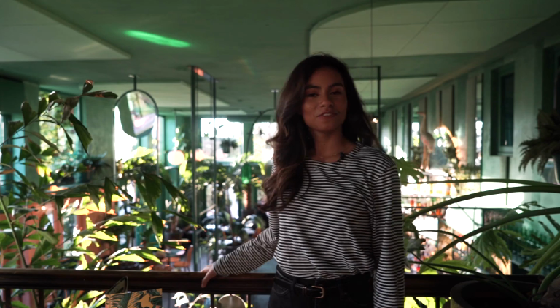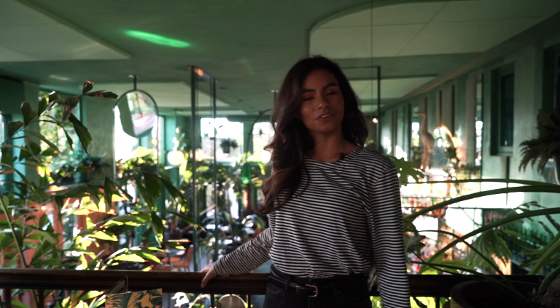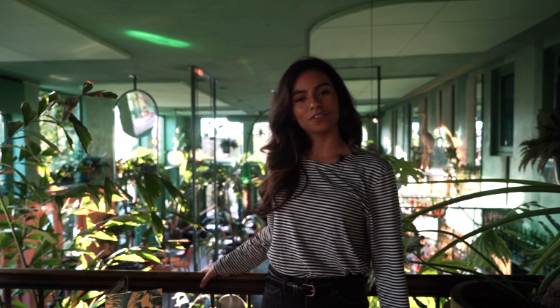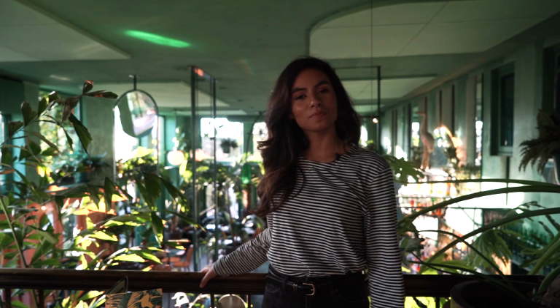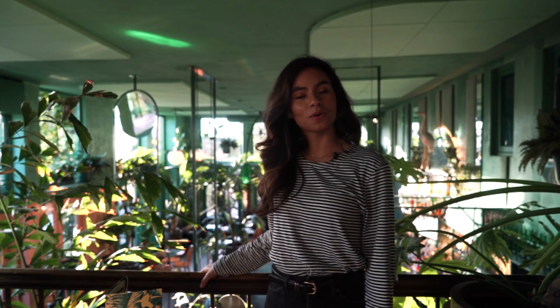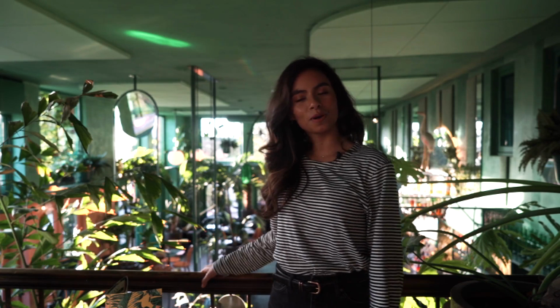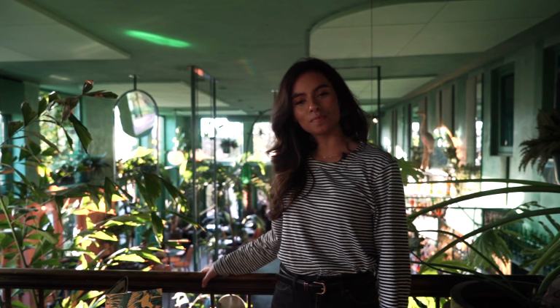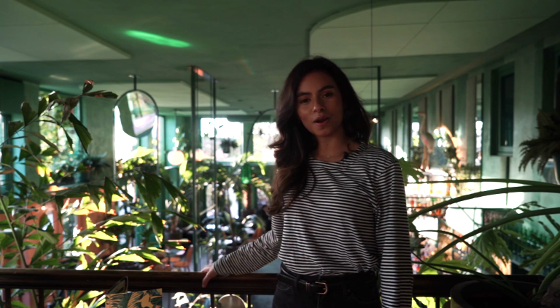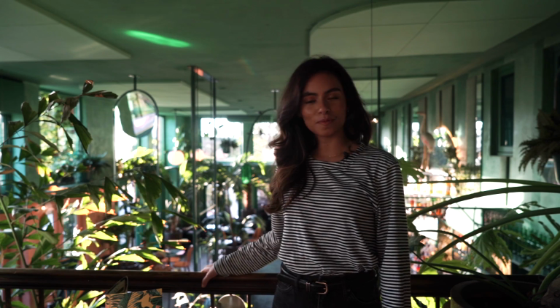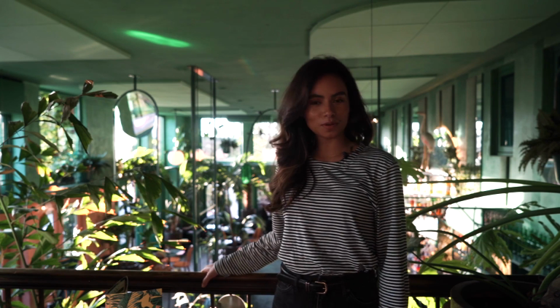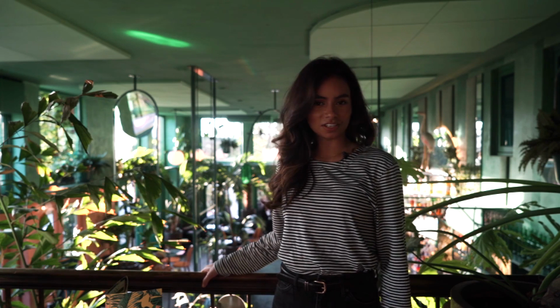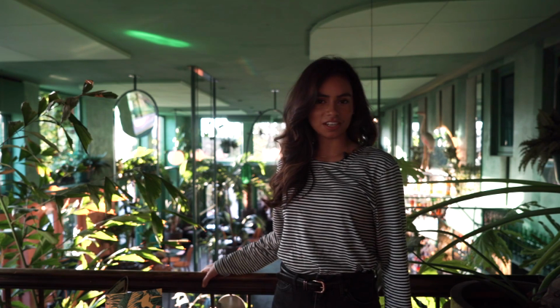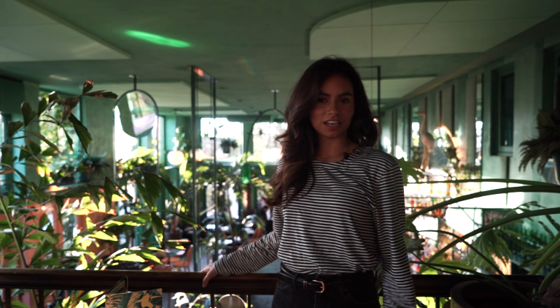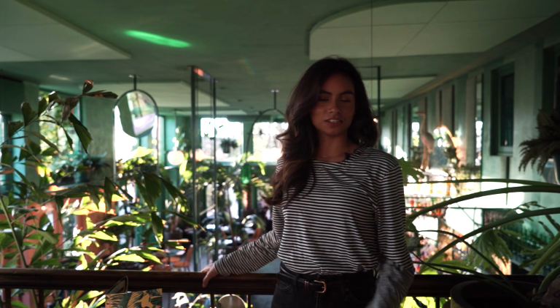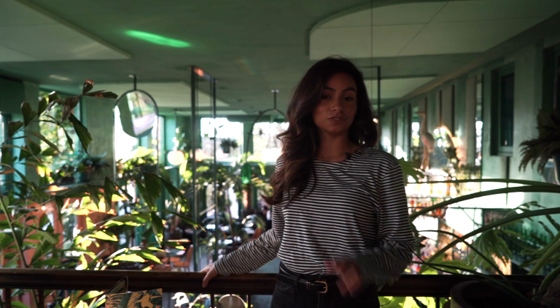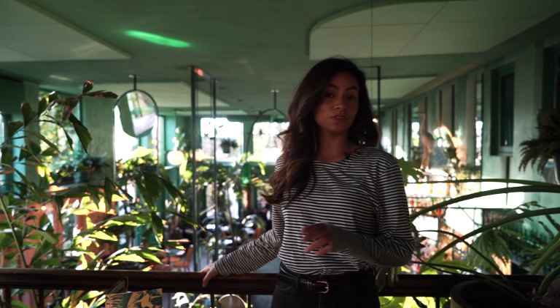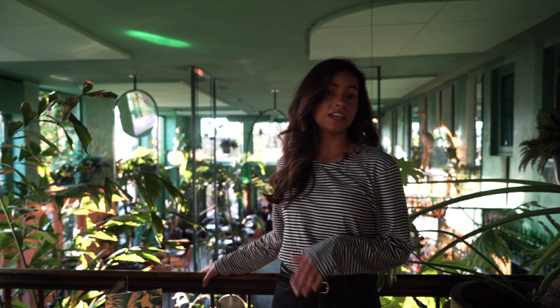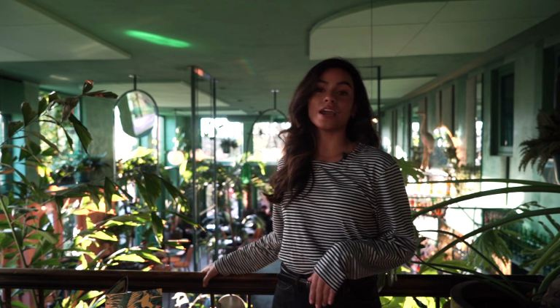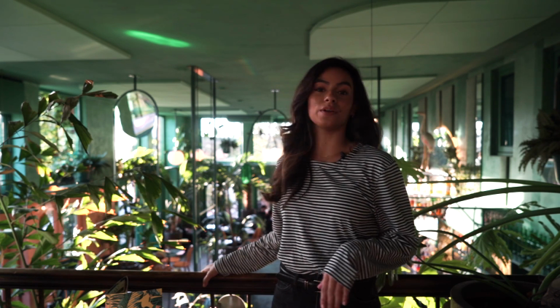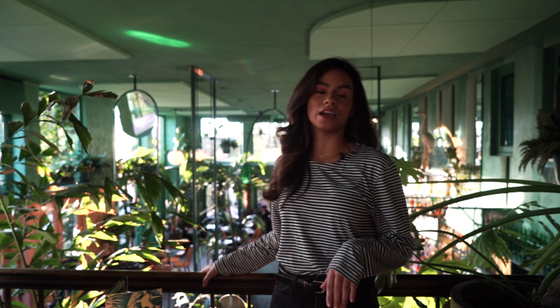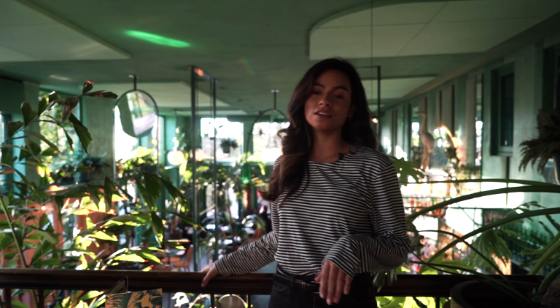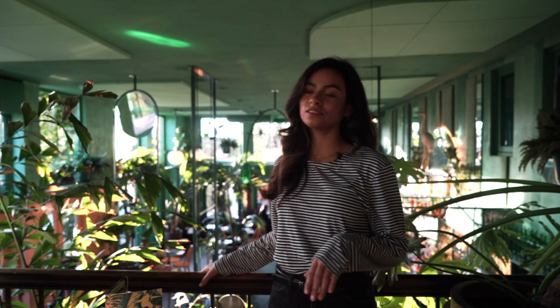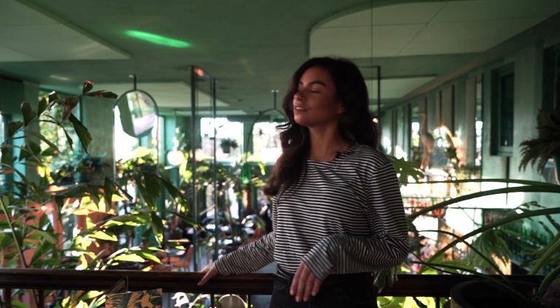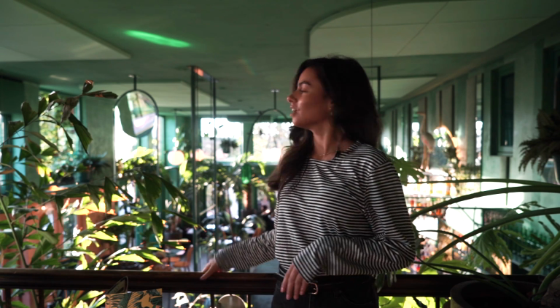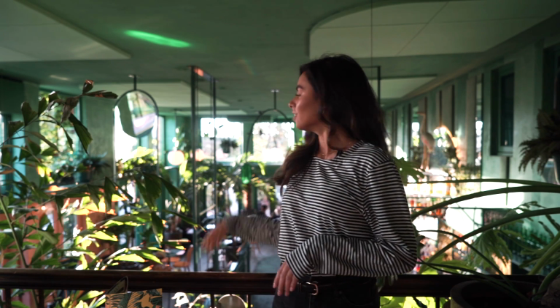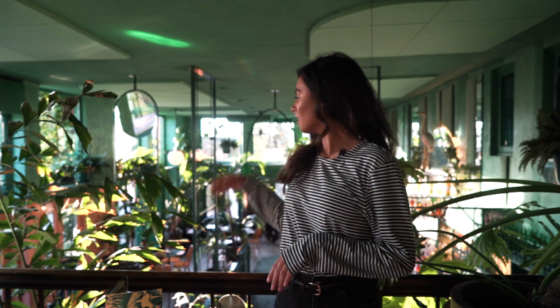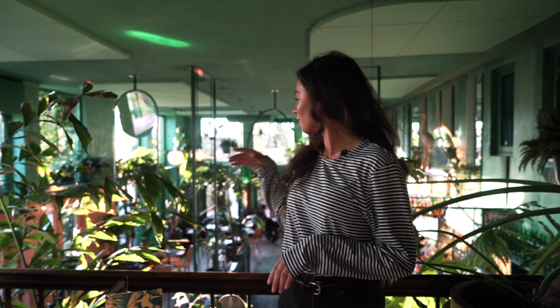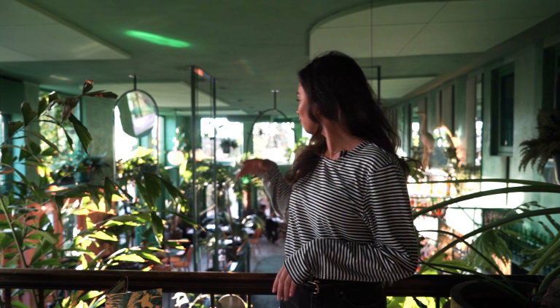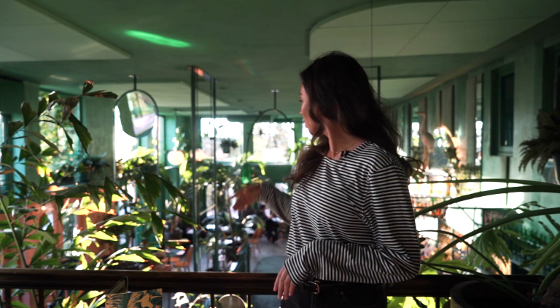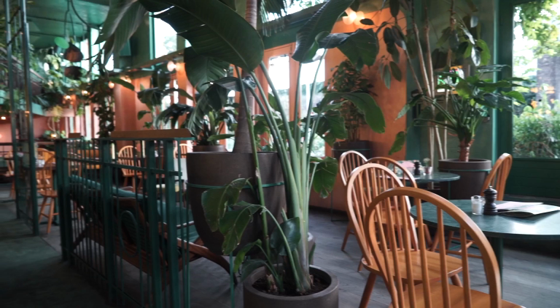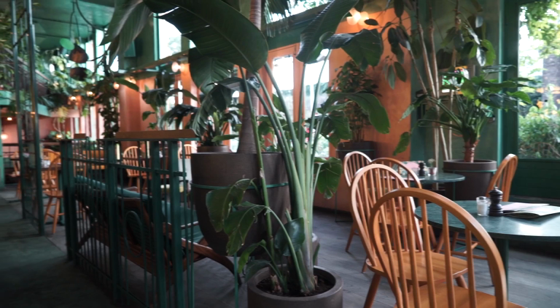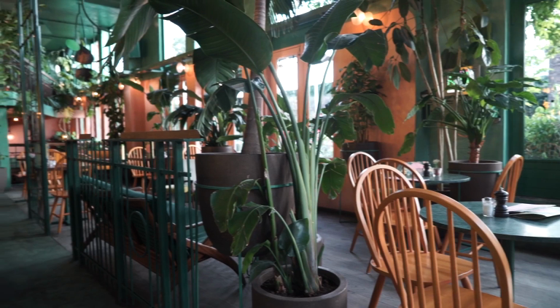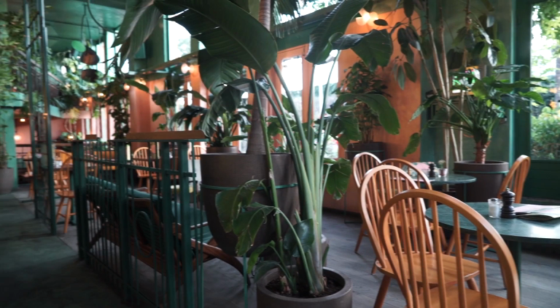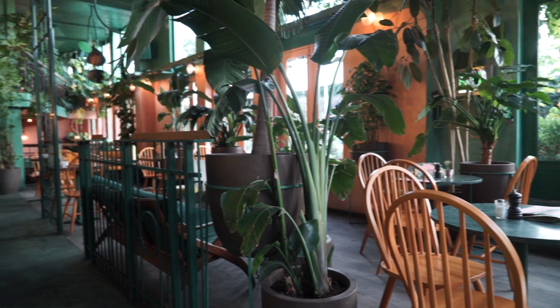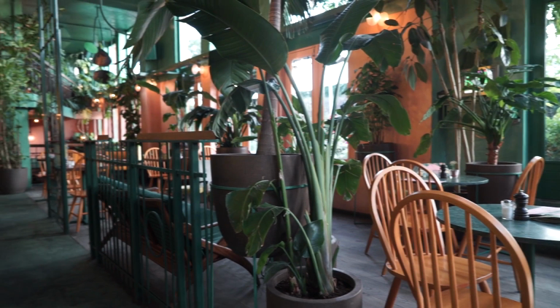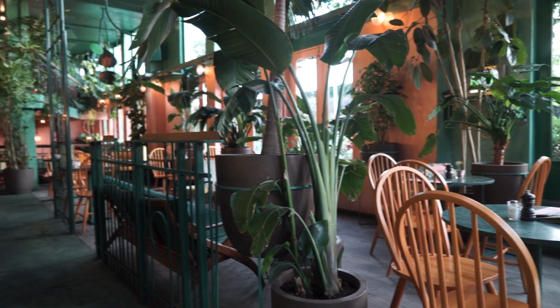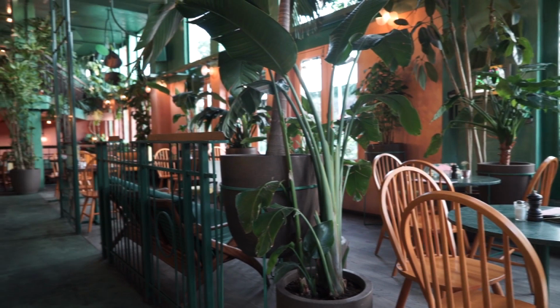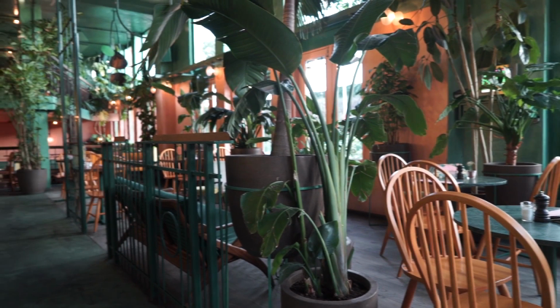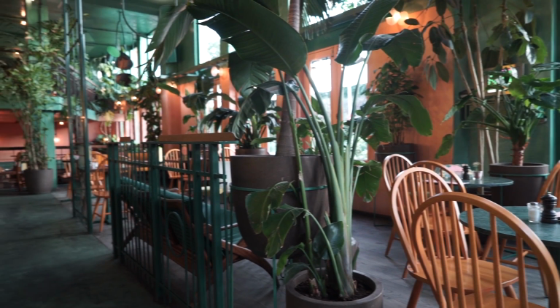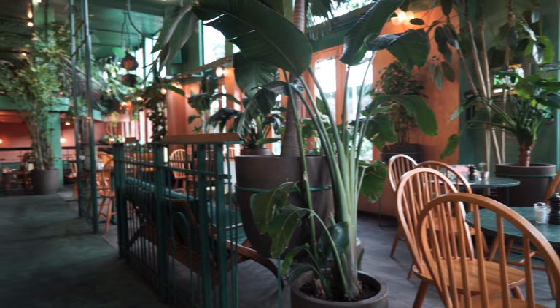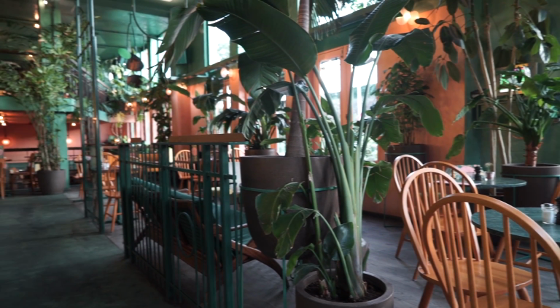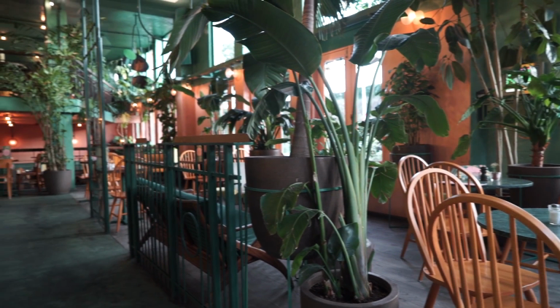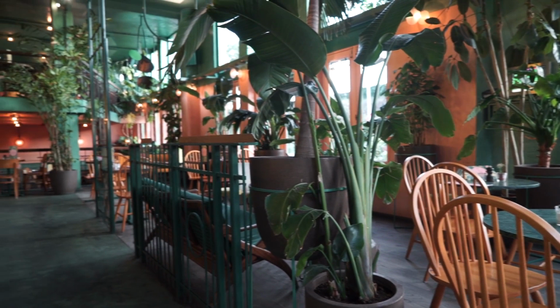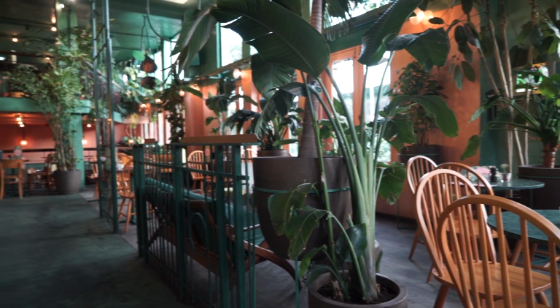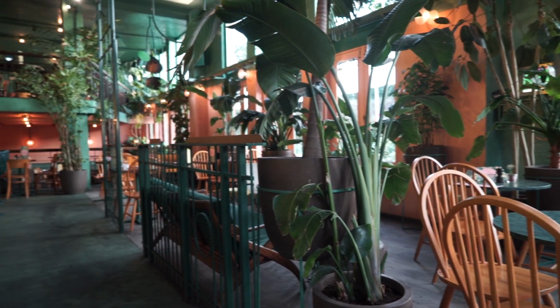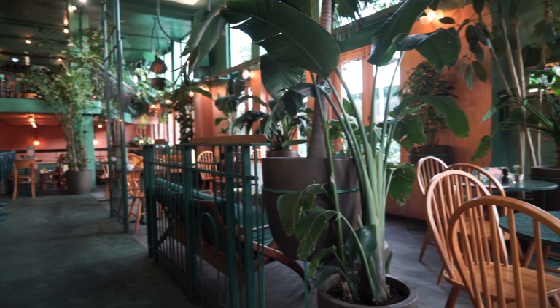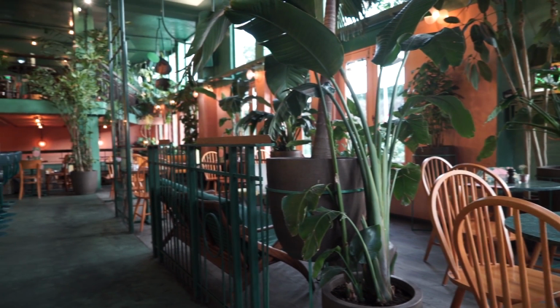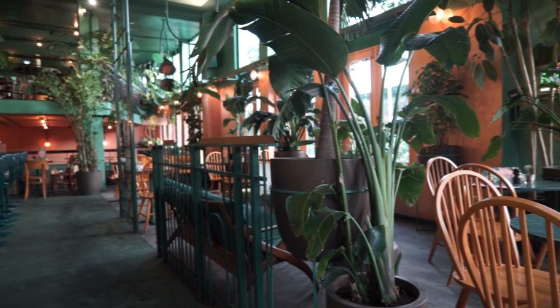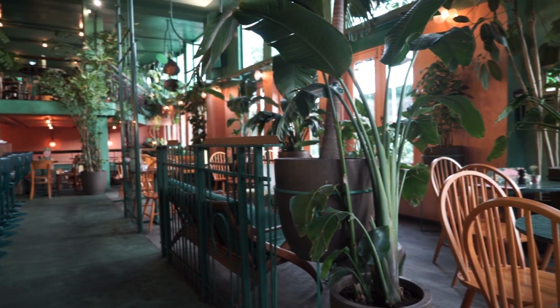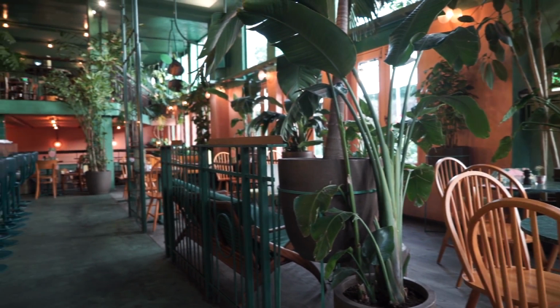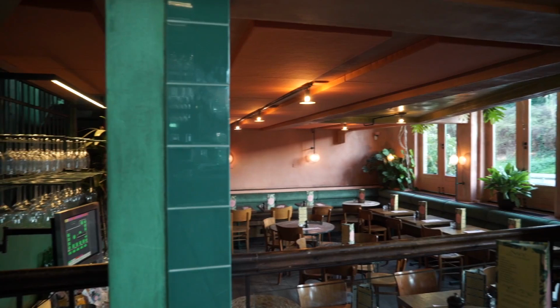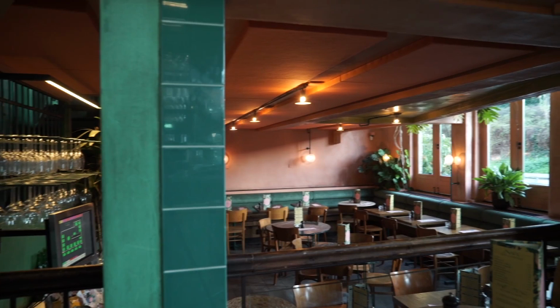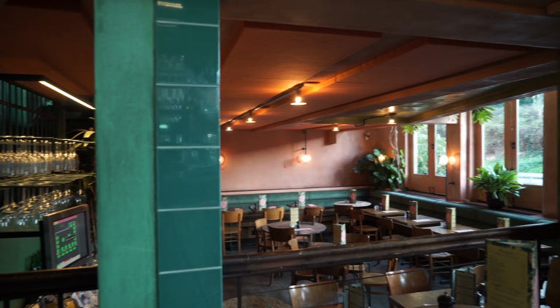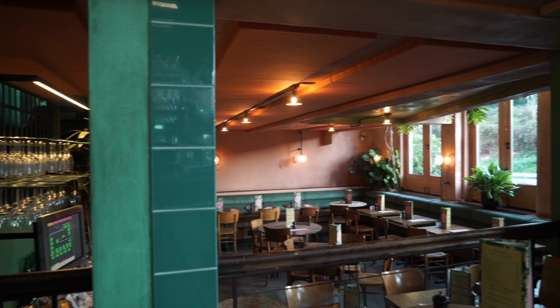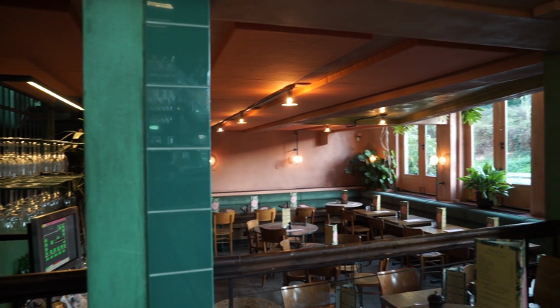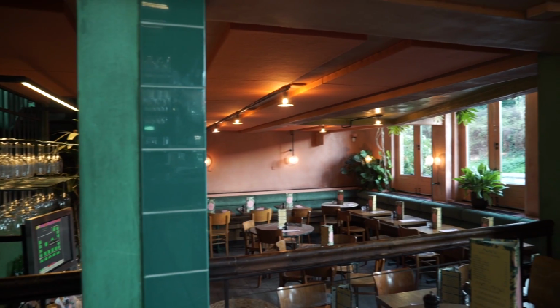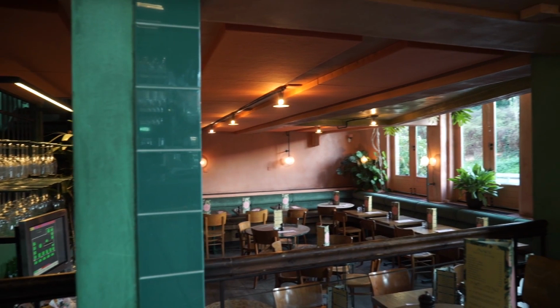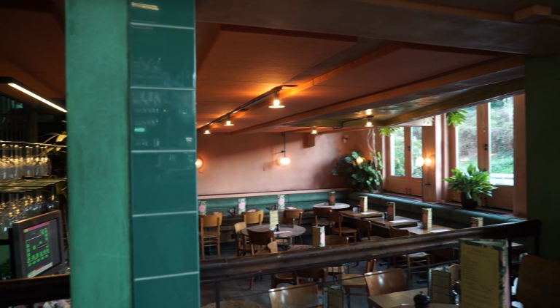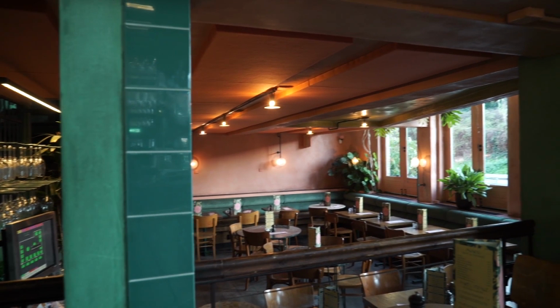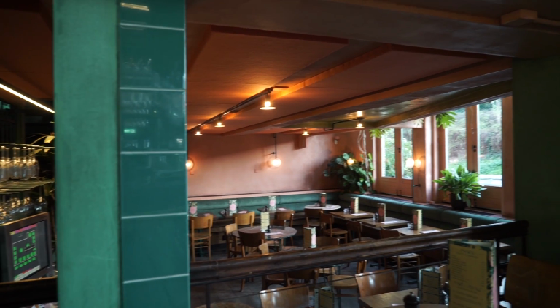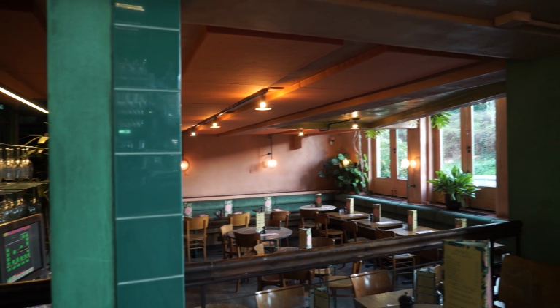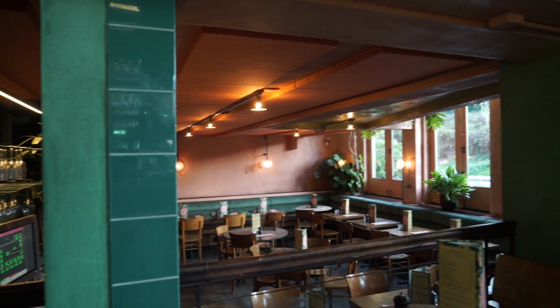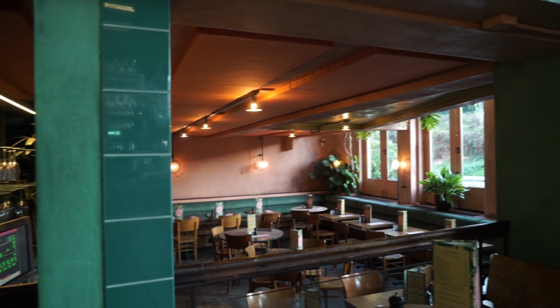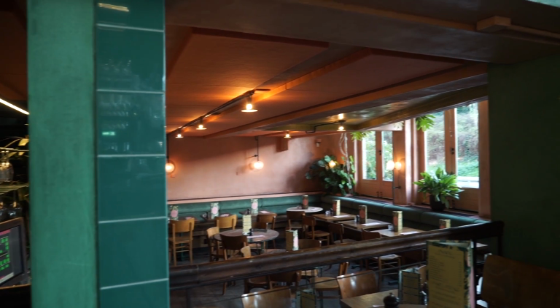Furthermore, Bar Botanic has three areas: one next to the bar, one downstairs, and another area upstairs.